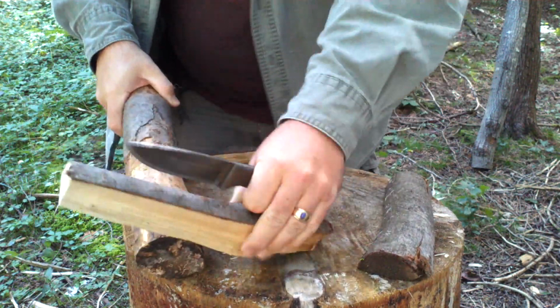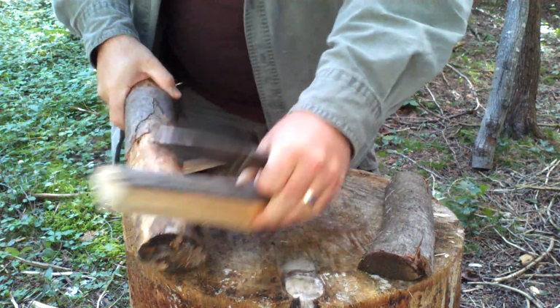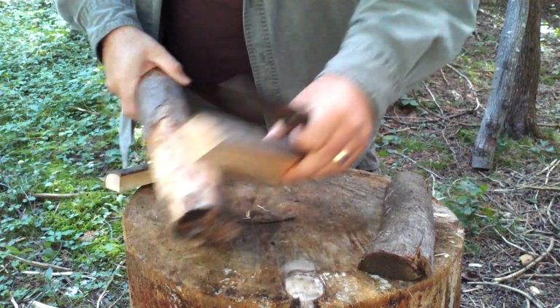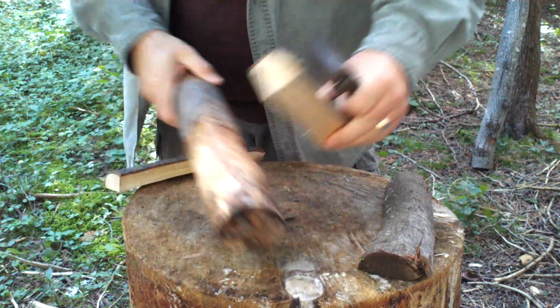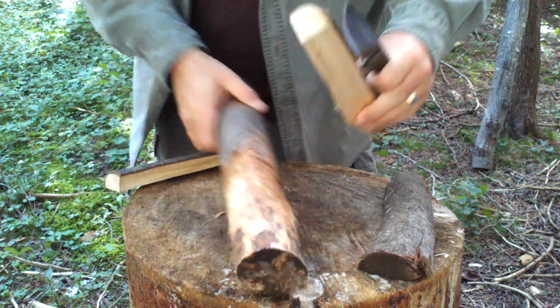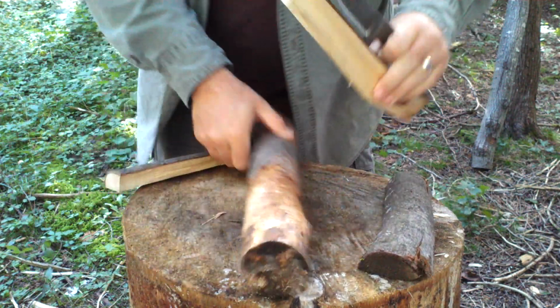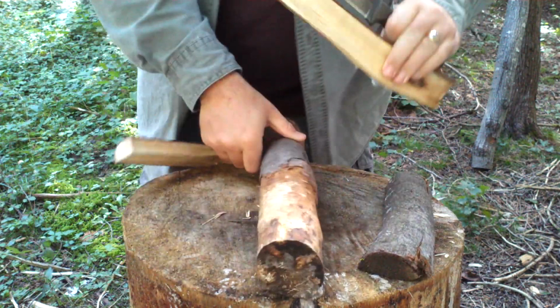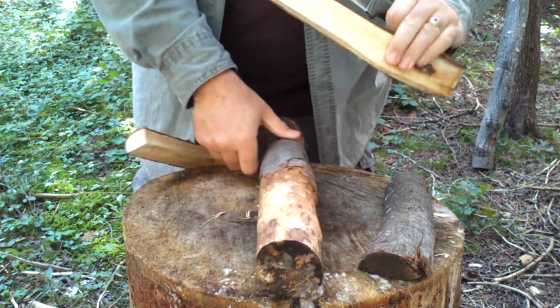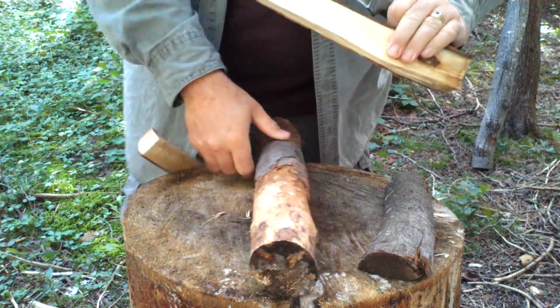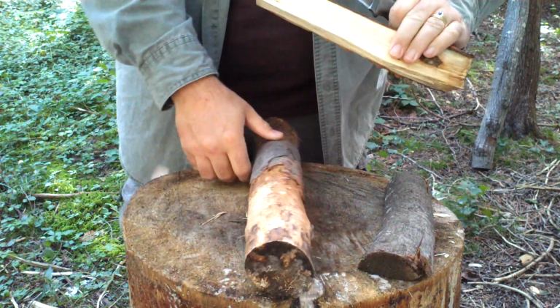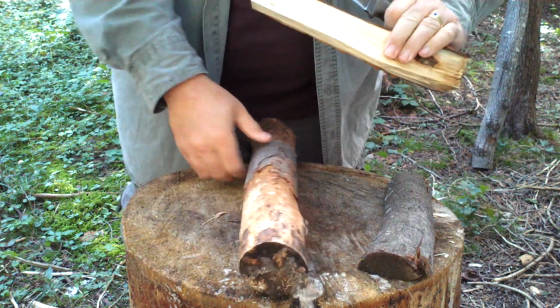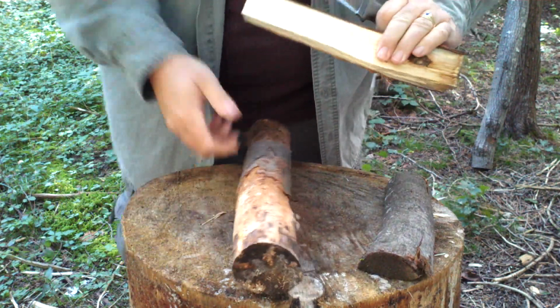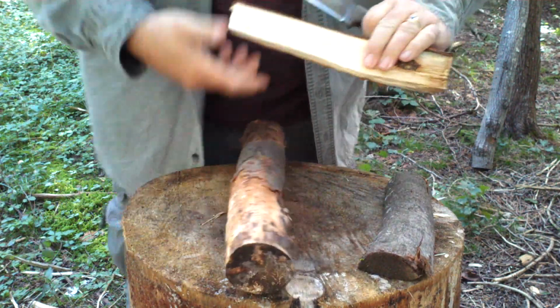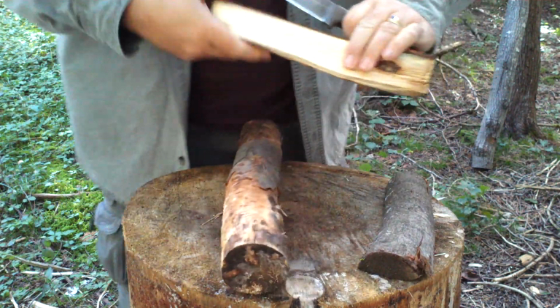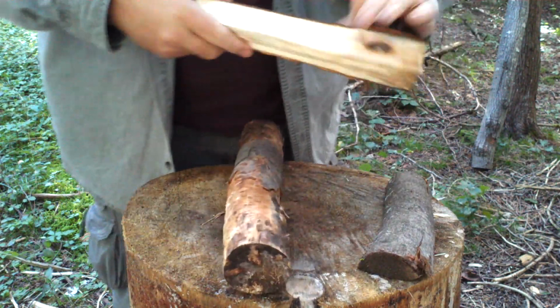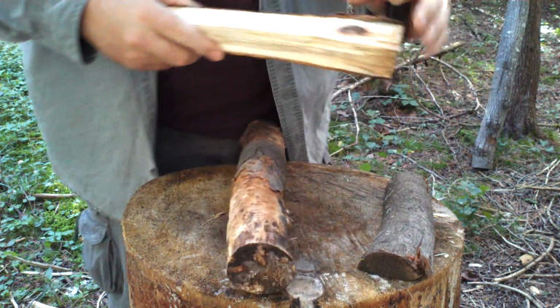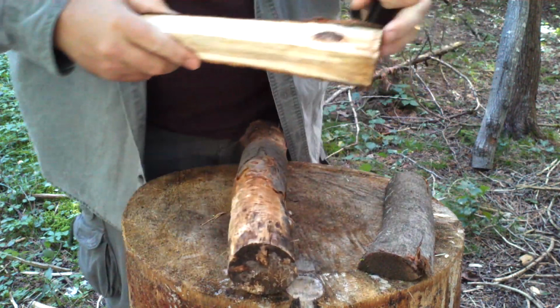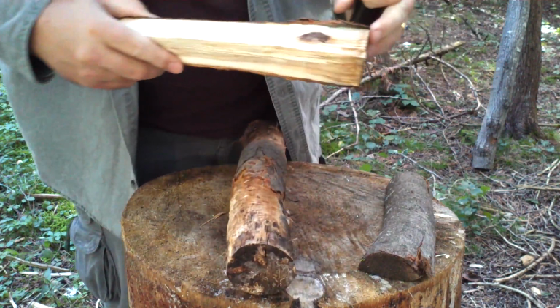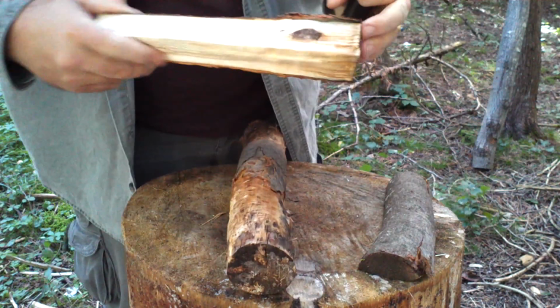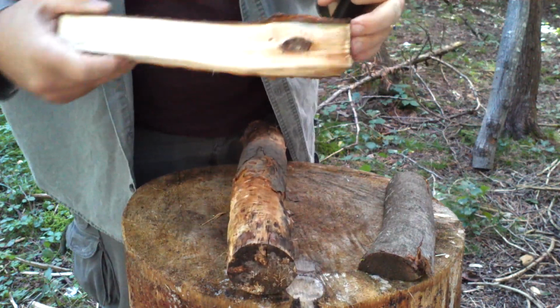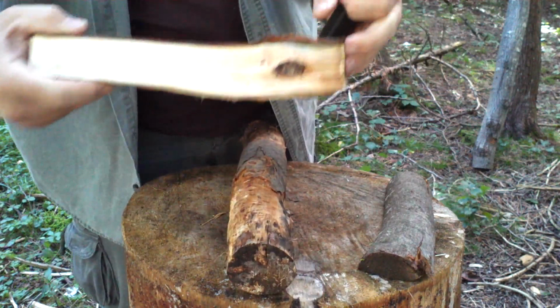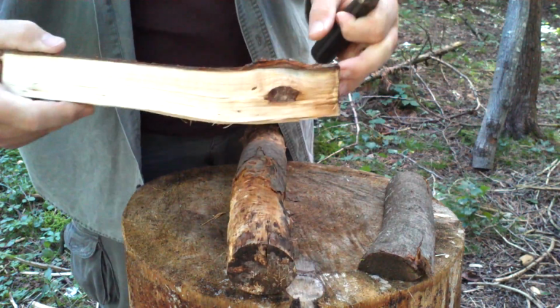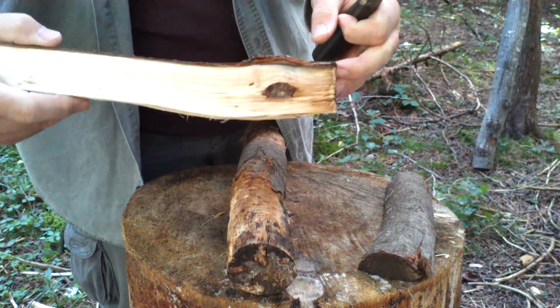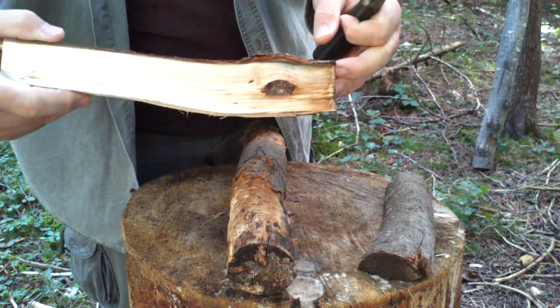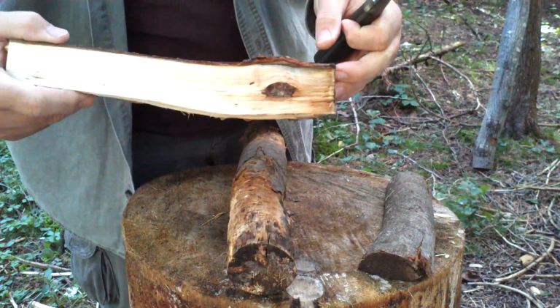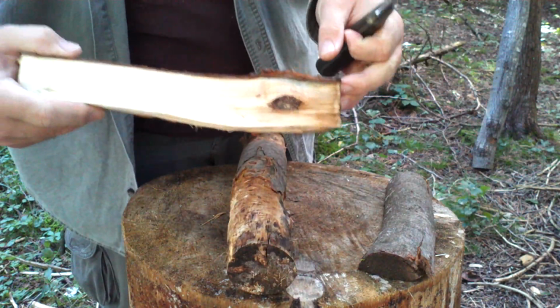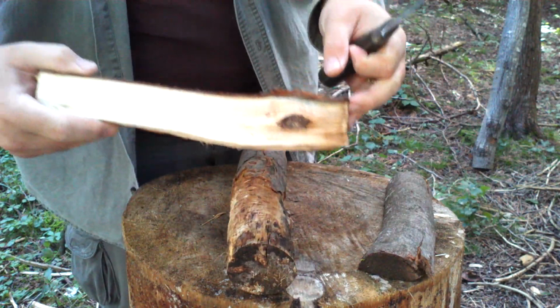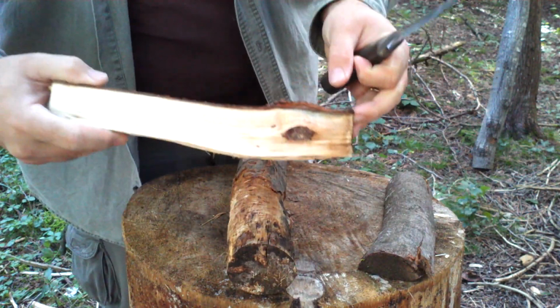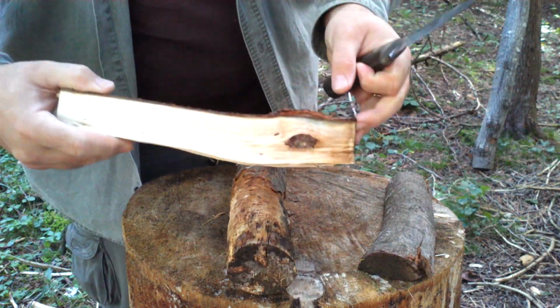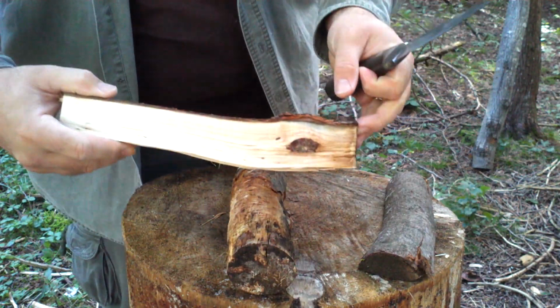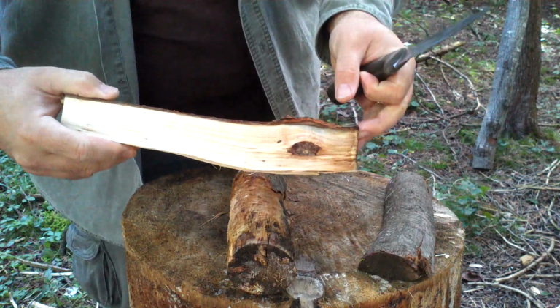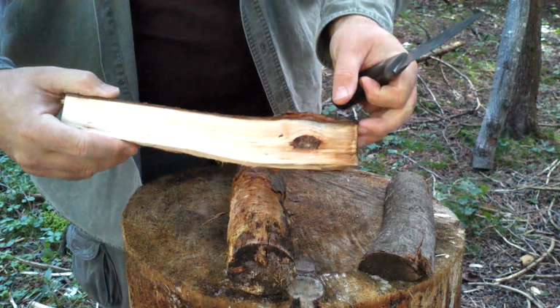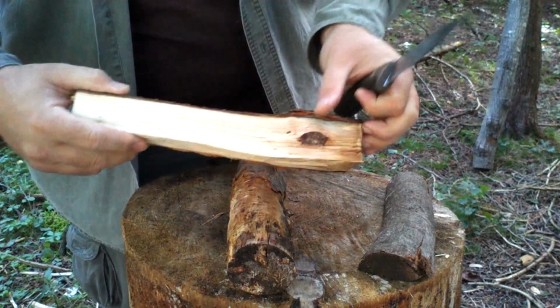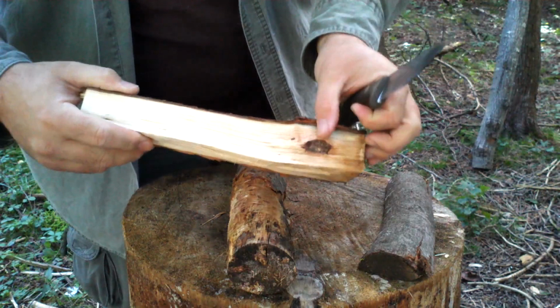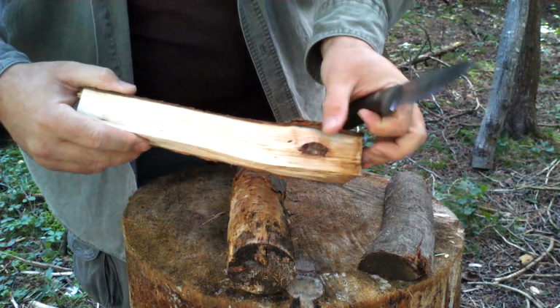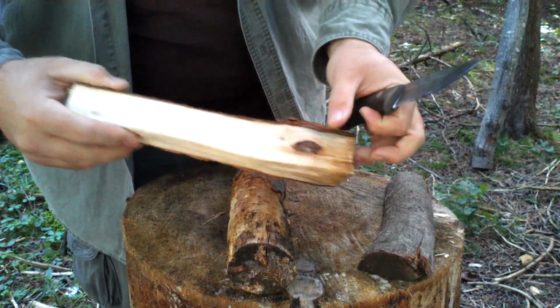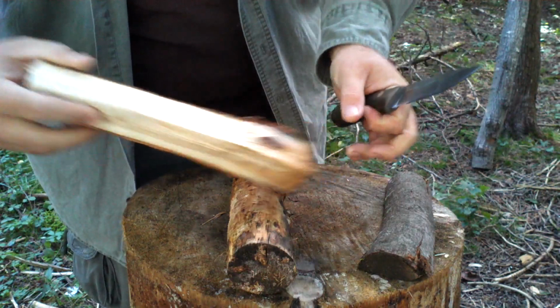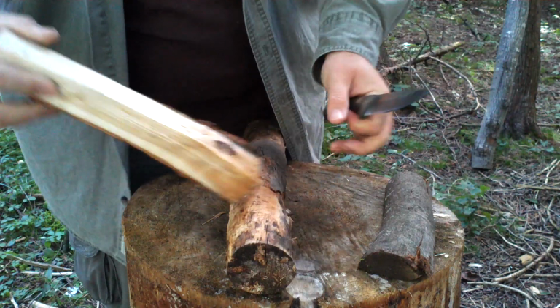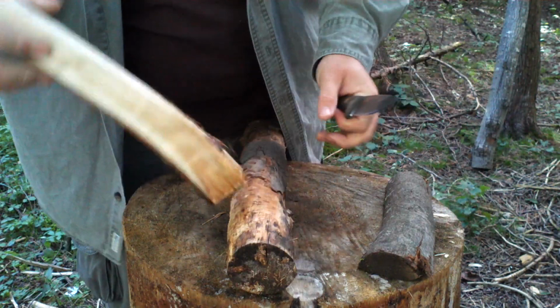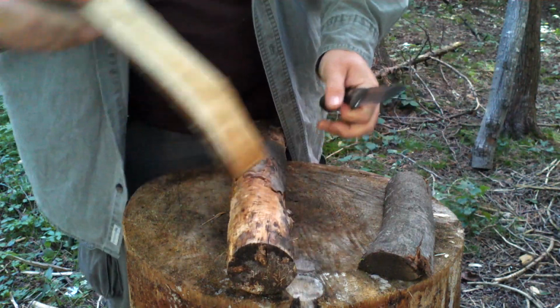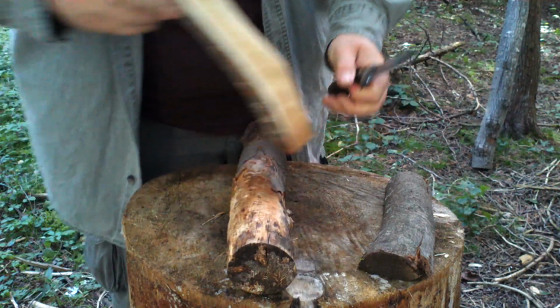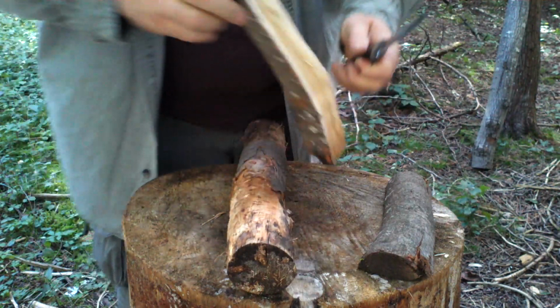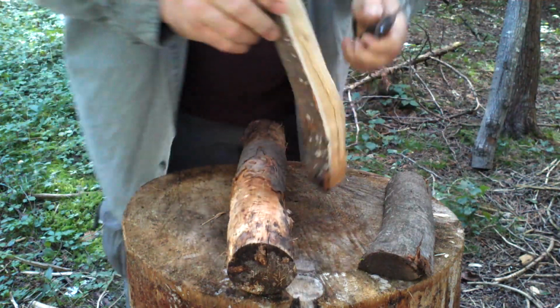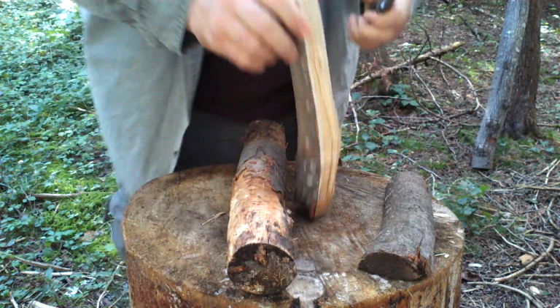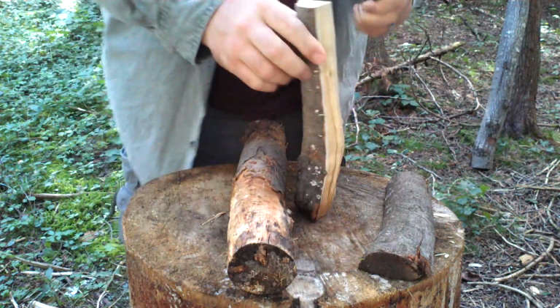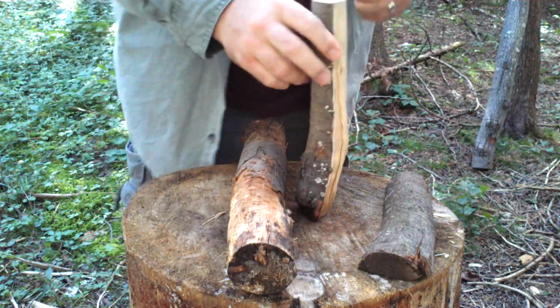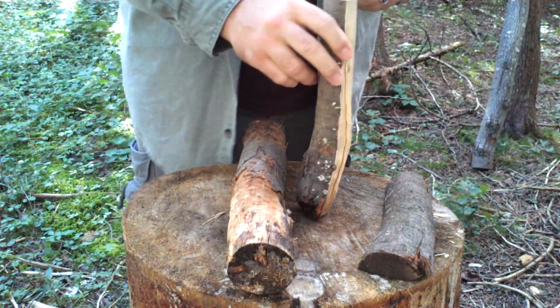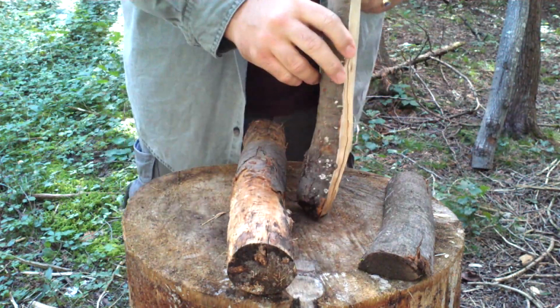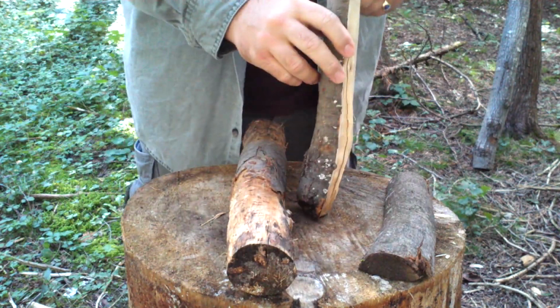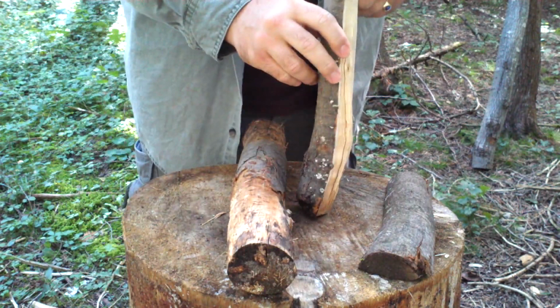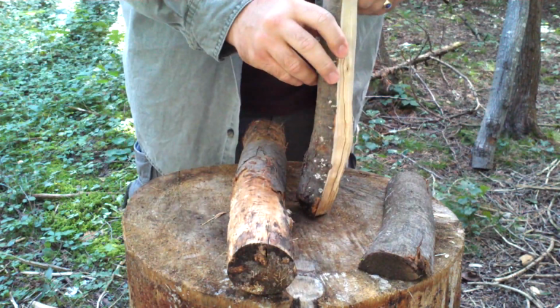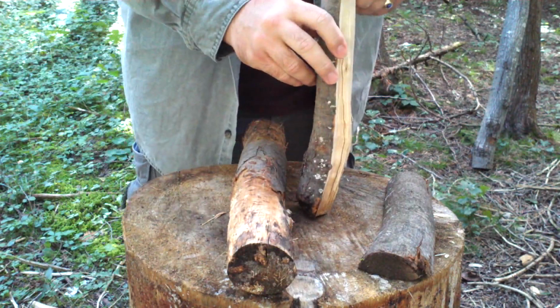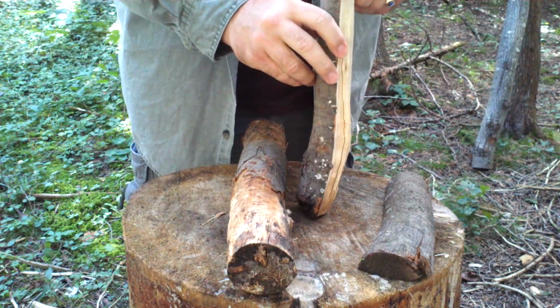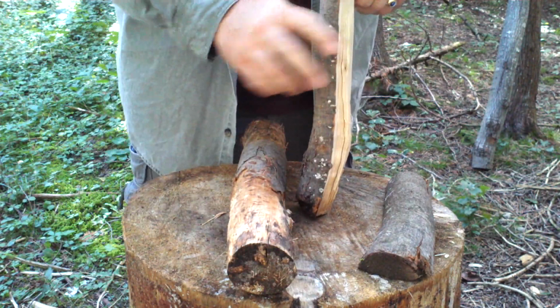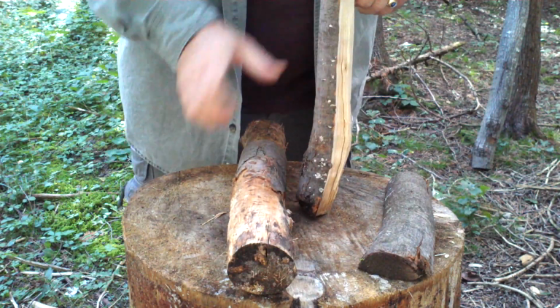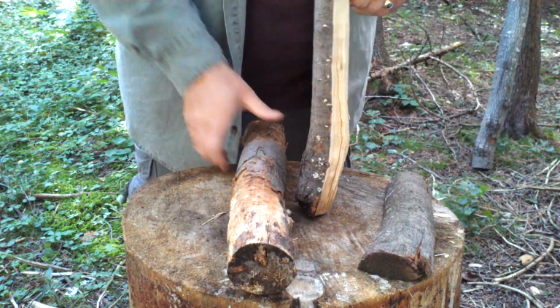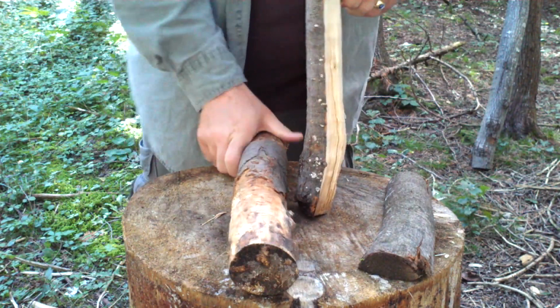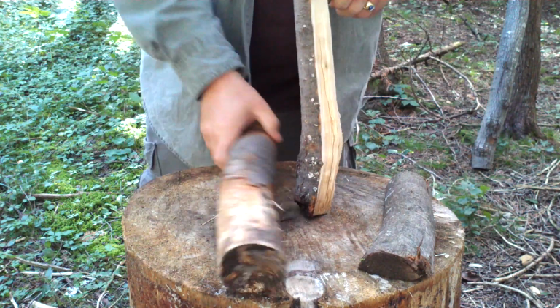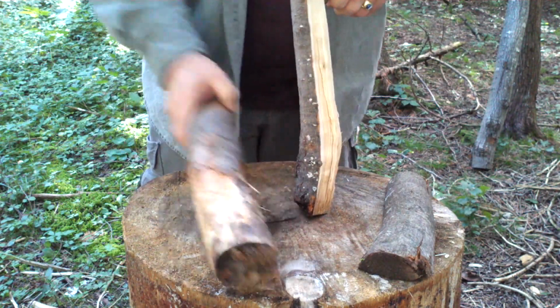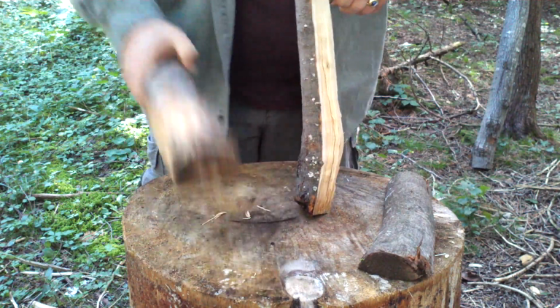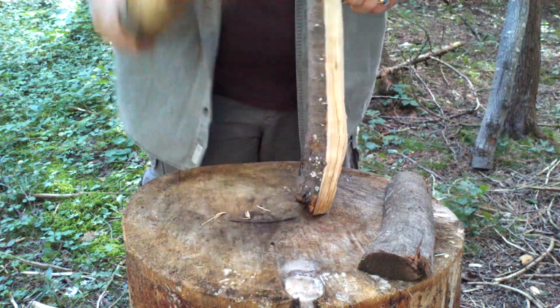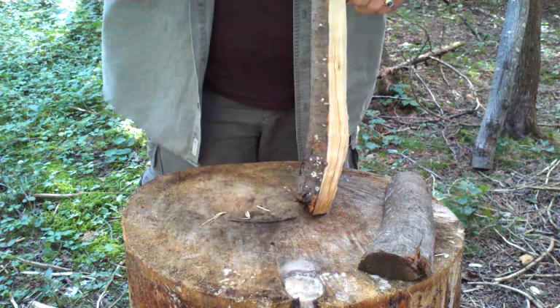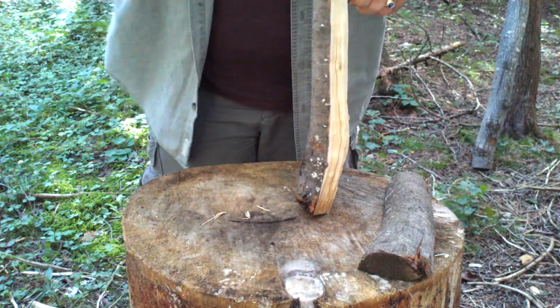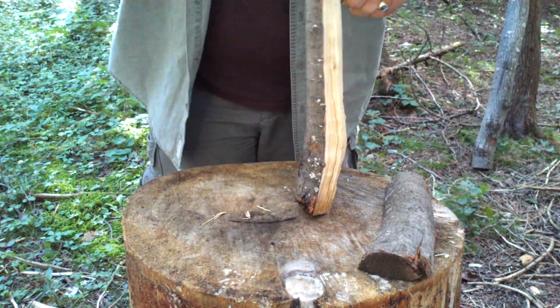There's a decent knot in the end of that, and you can see it's plowing through it pretty easily.